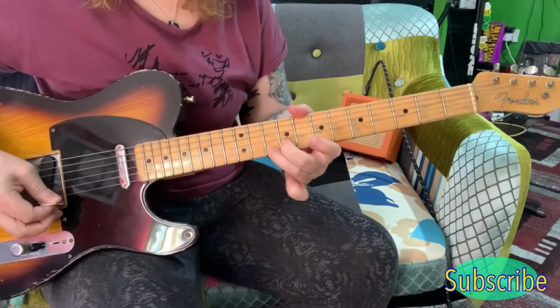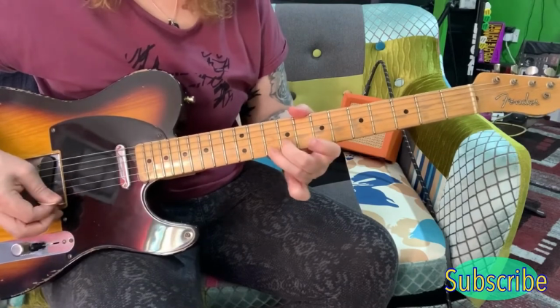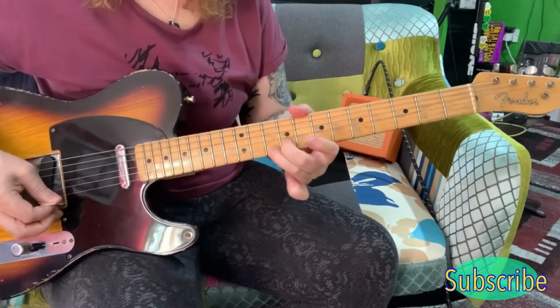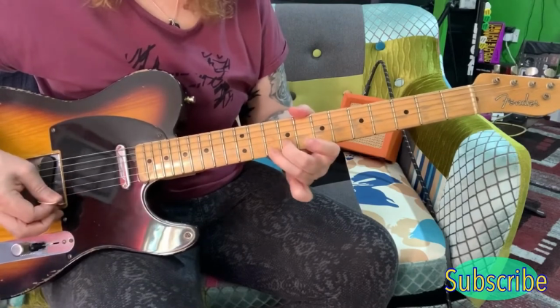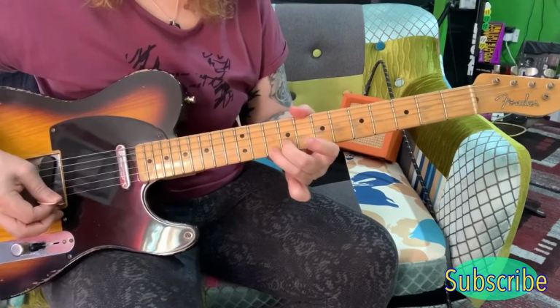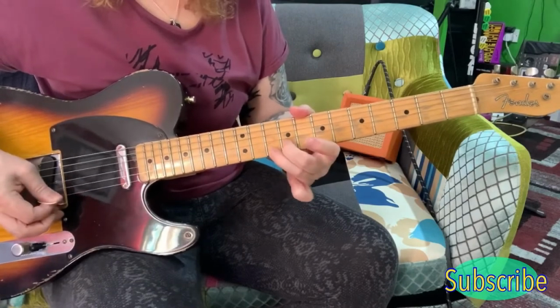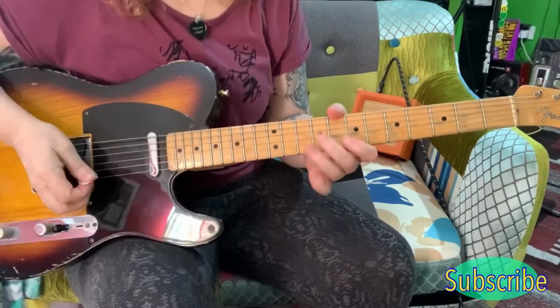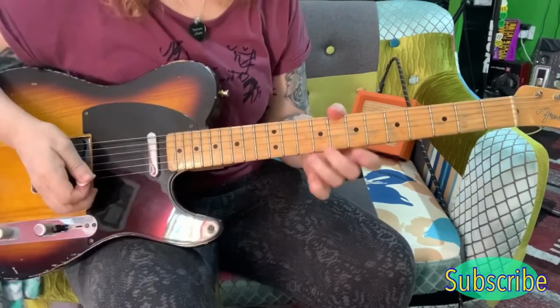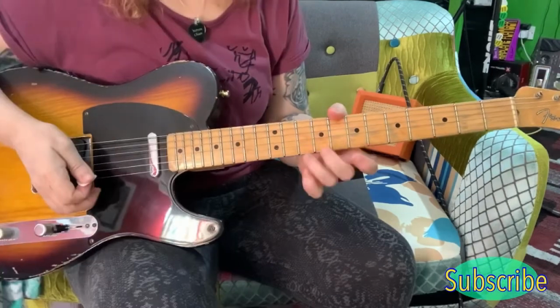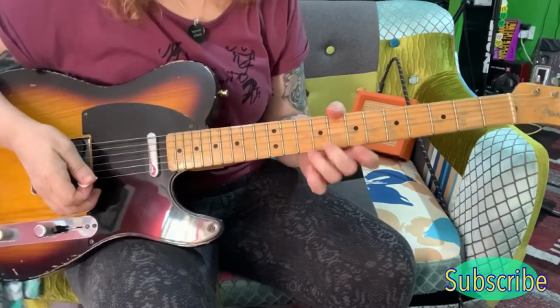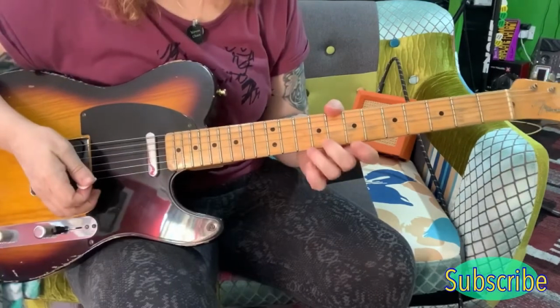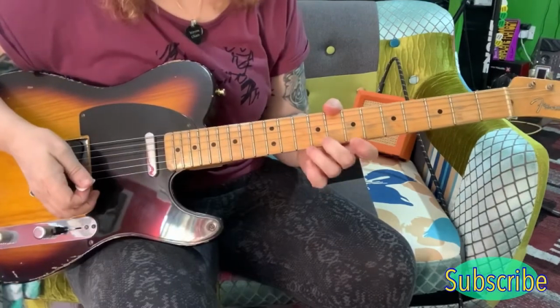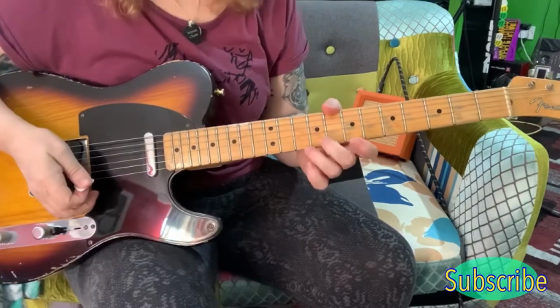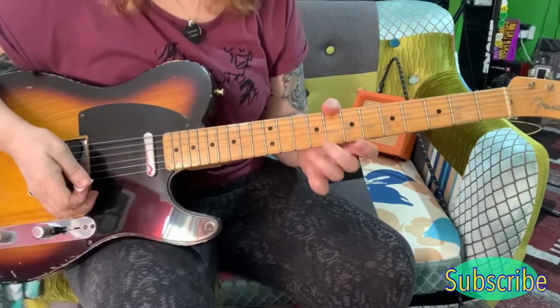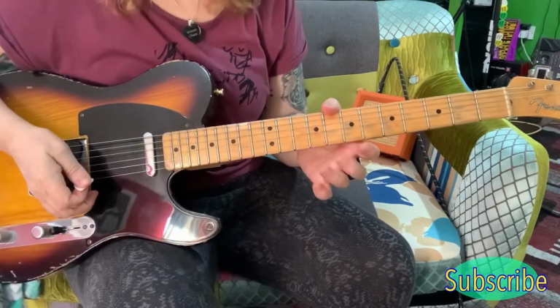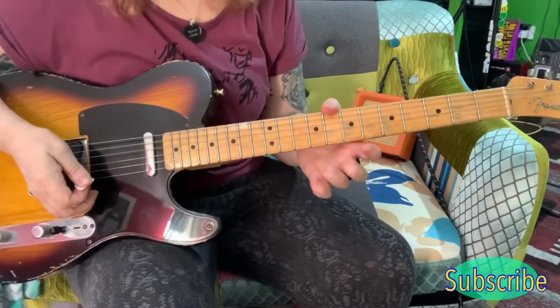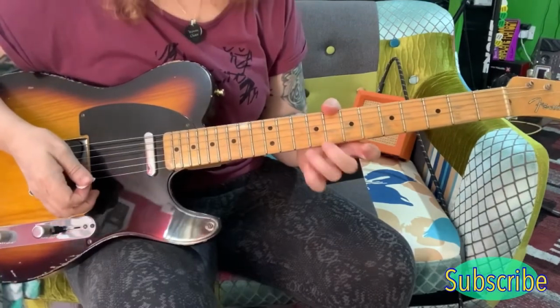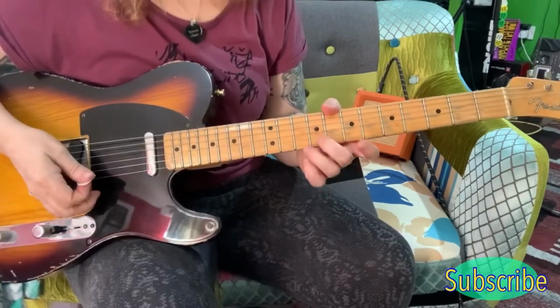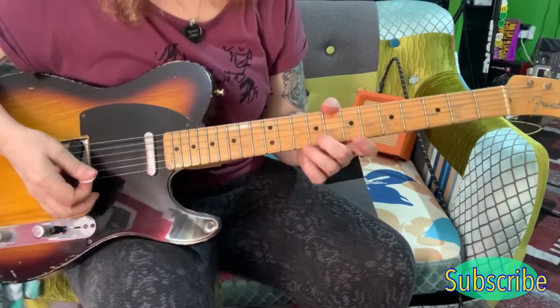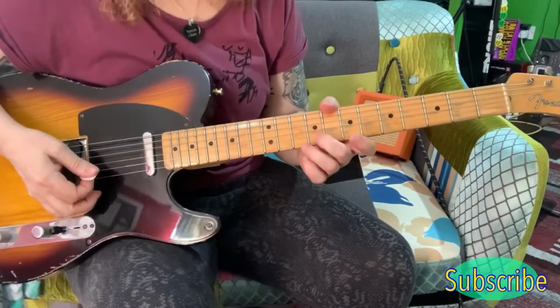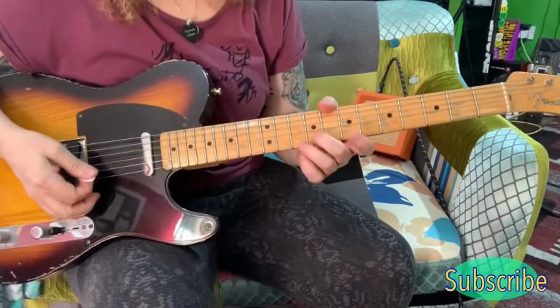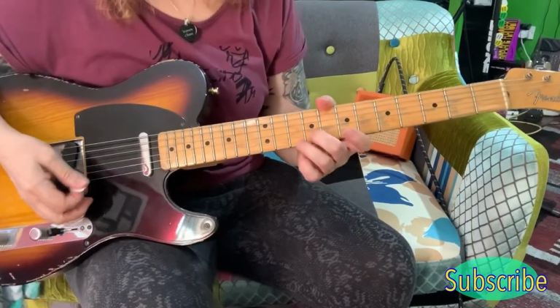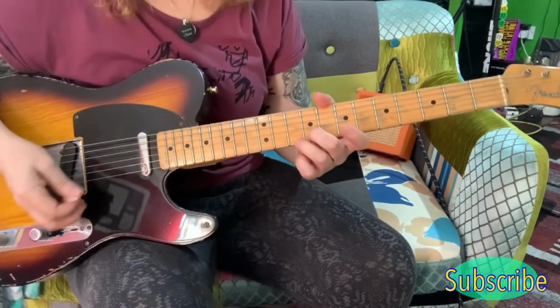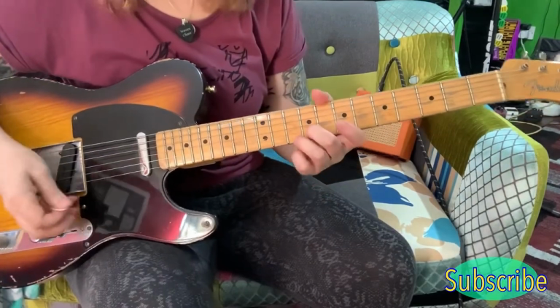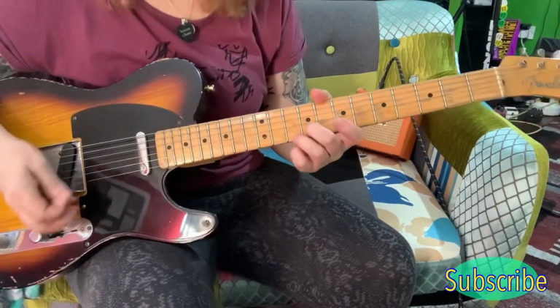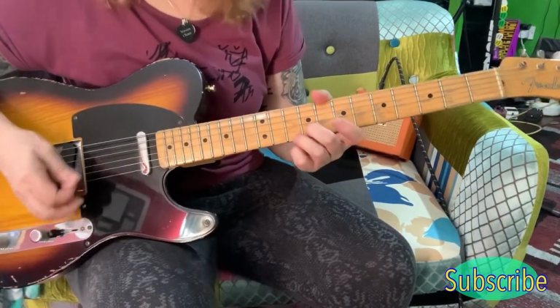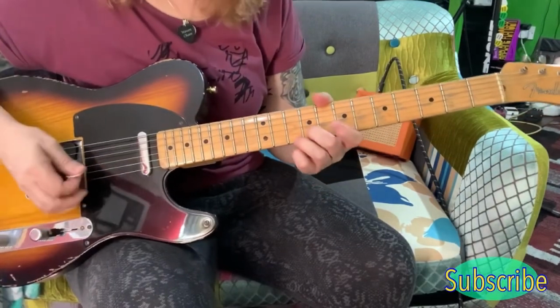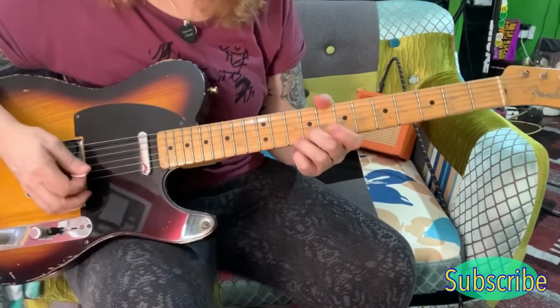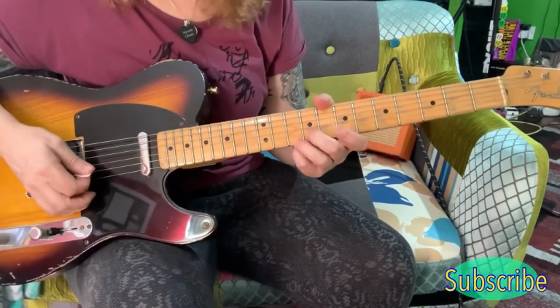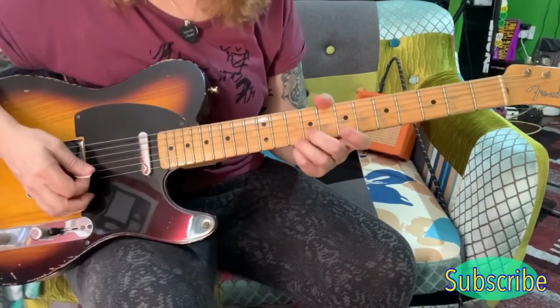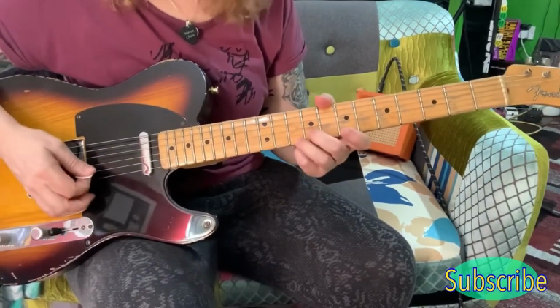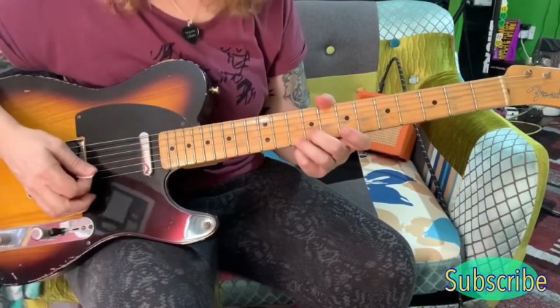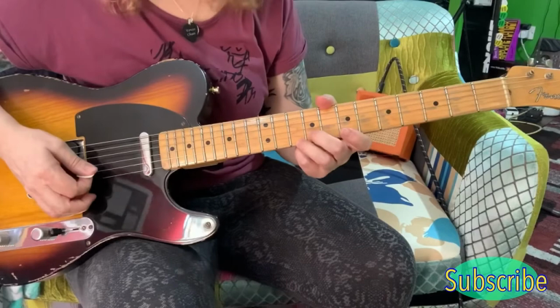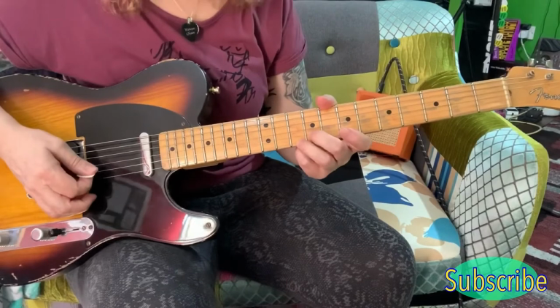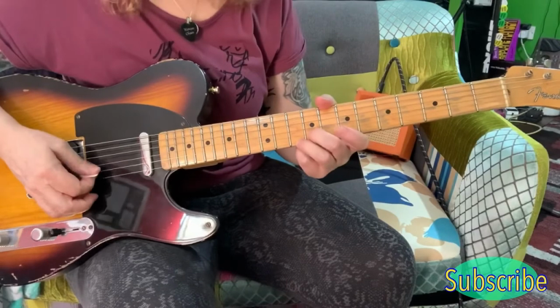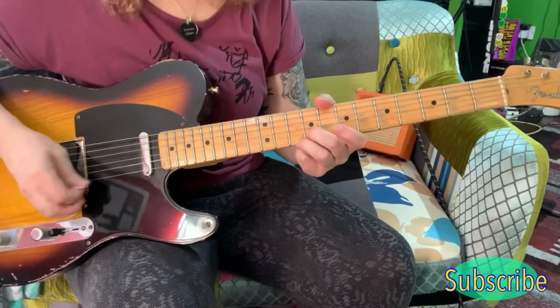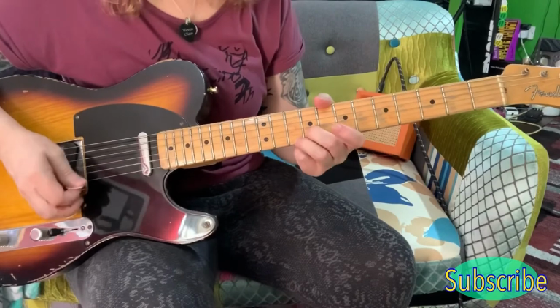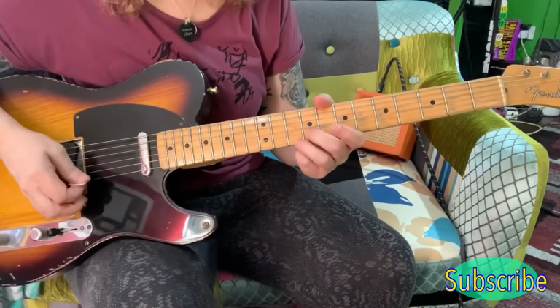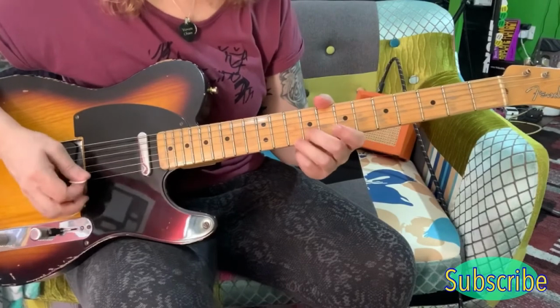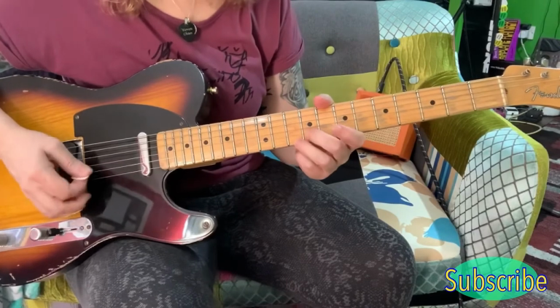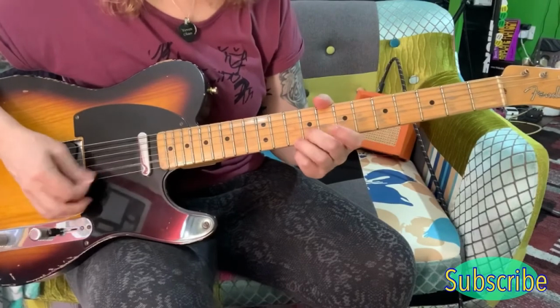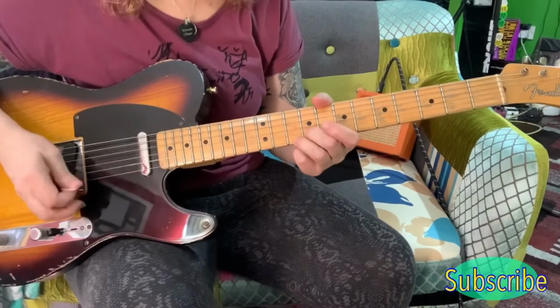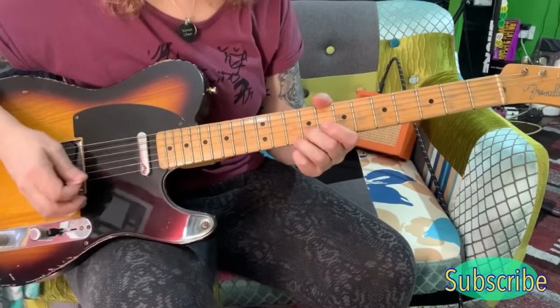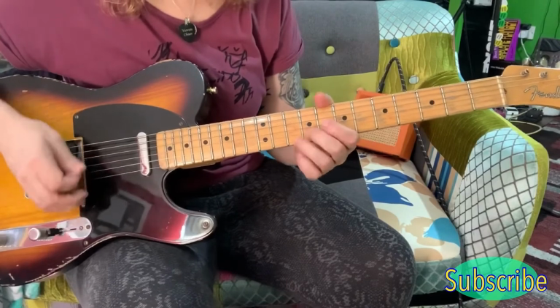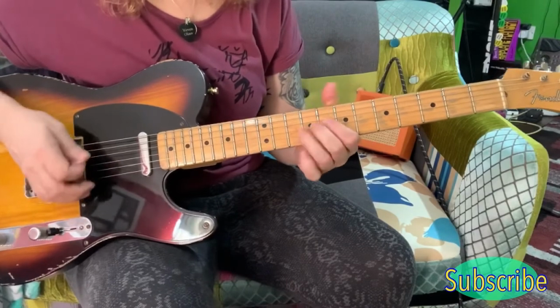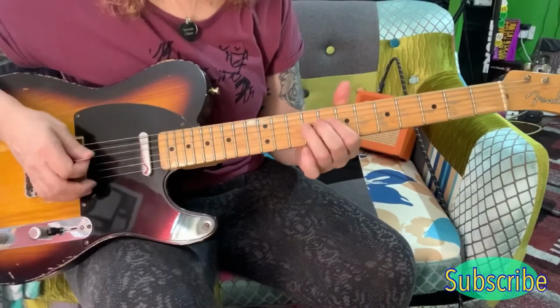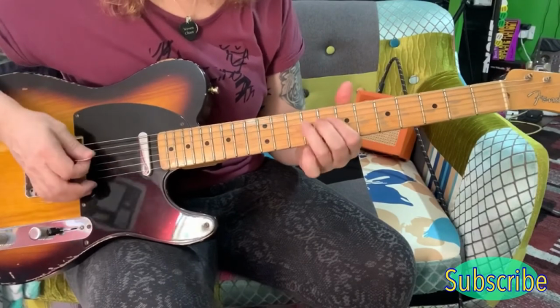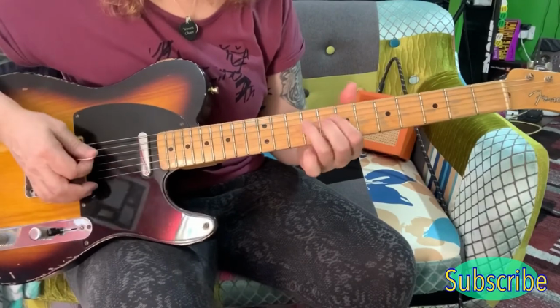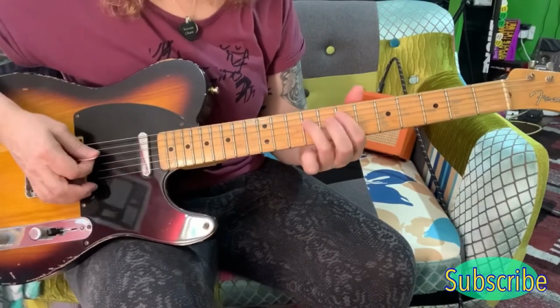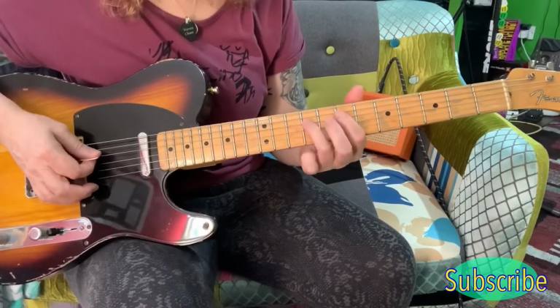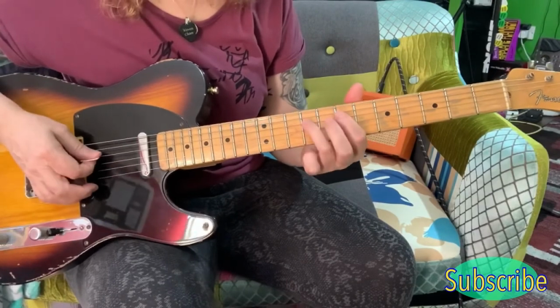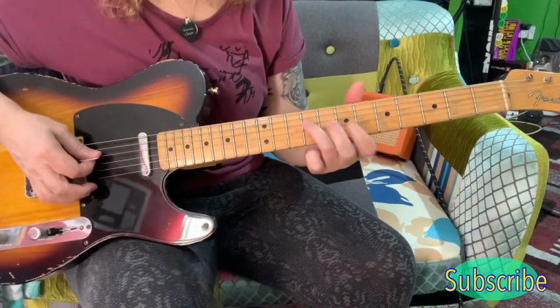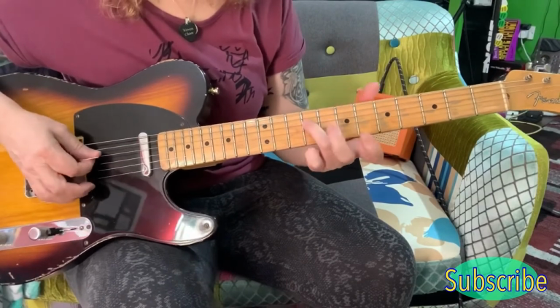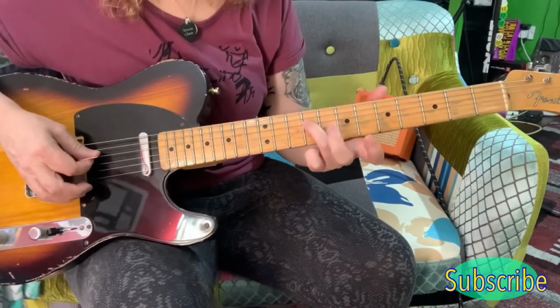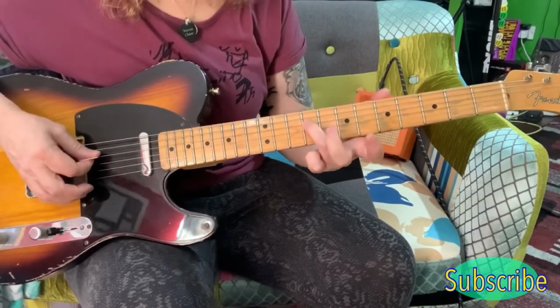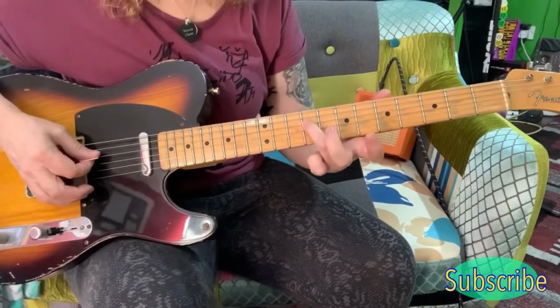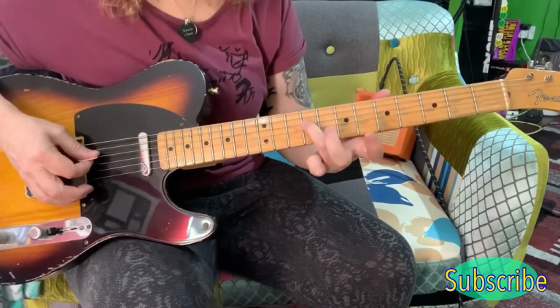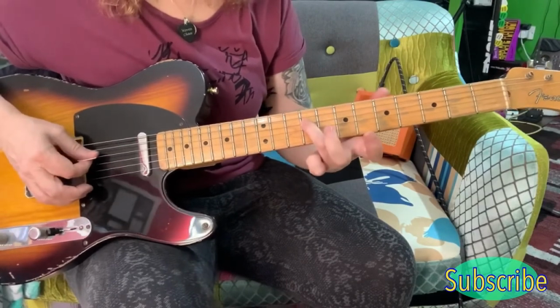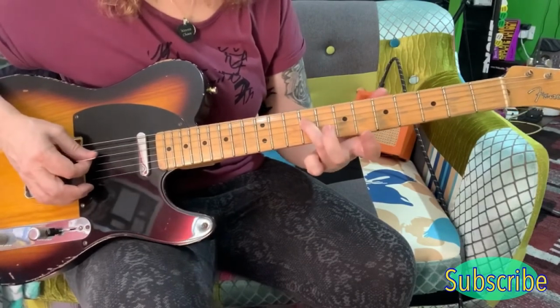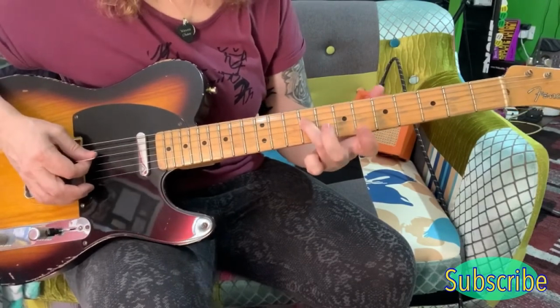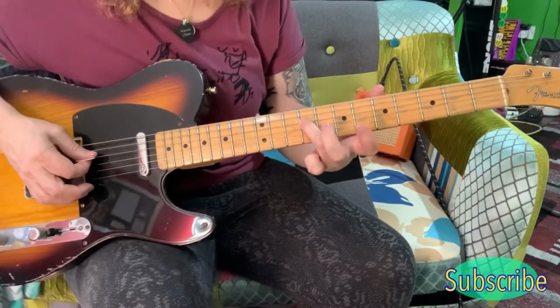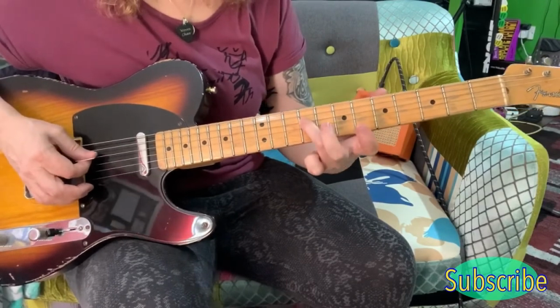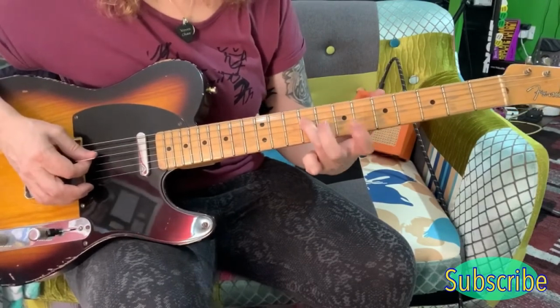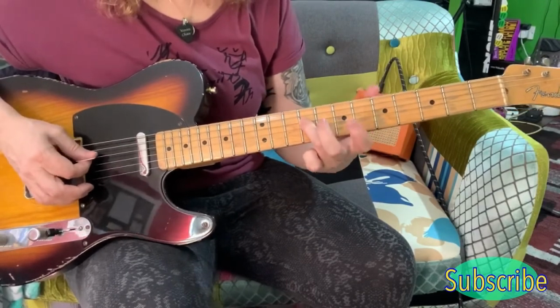Just for clarity, when you've played this here, you're coming back here to this note first.